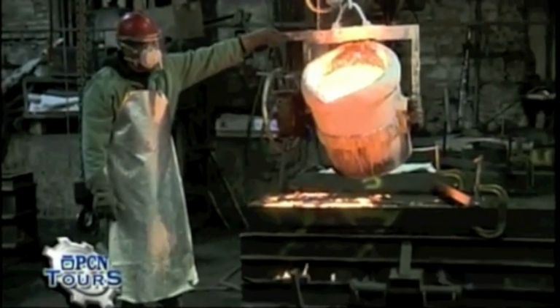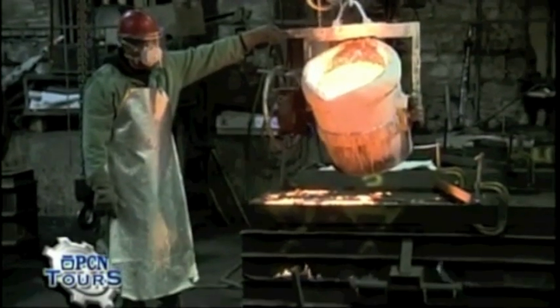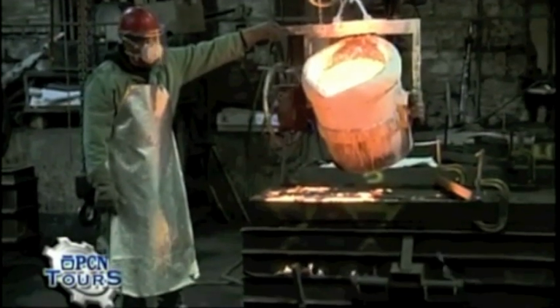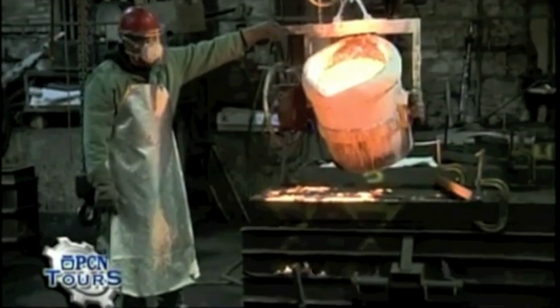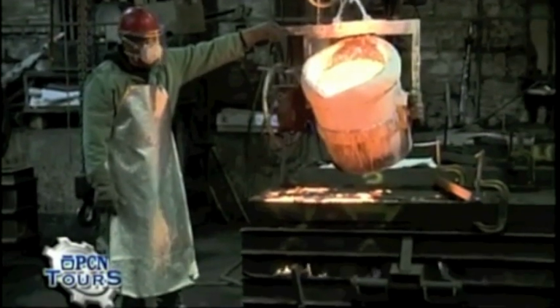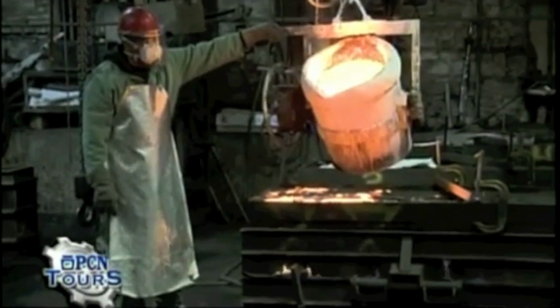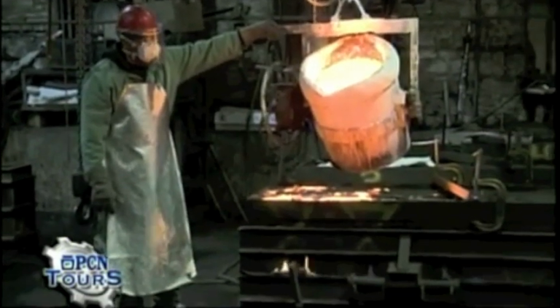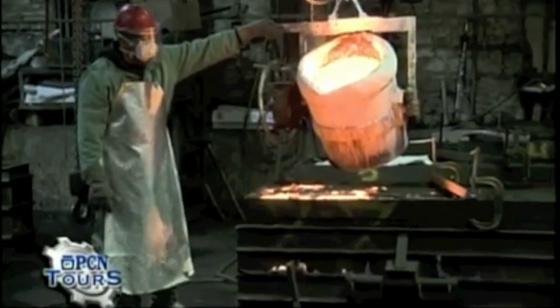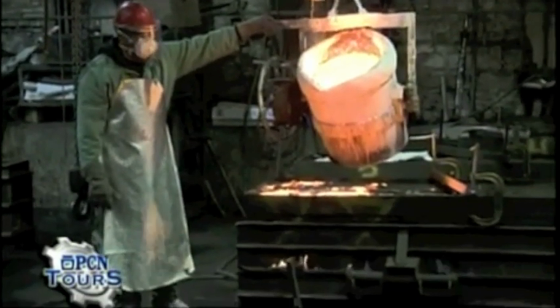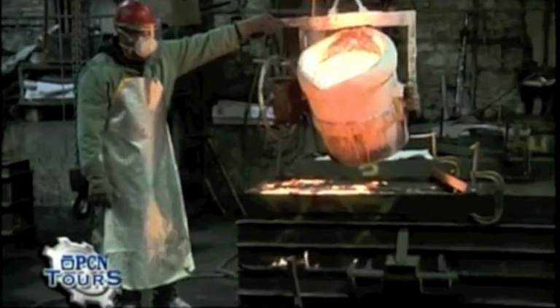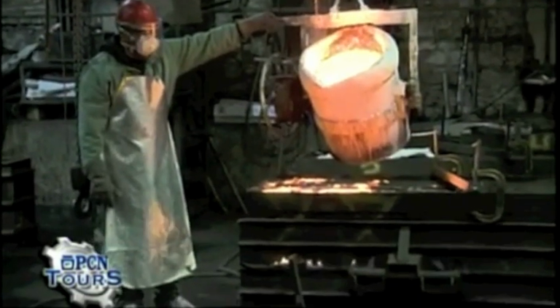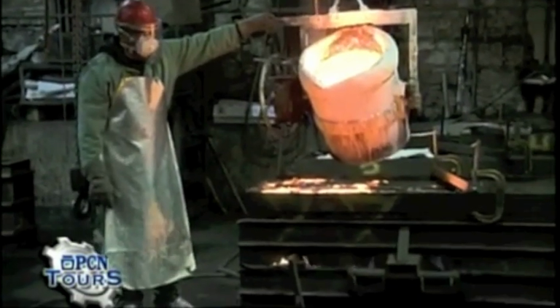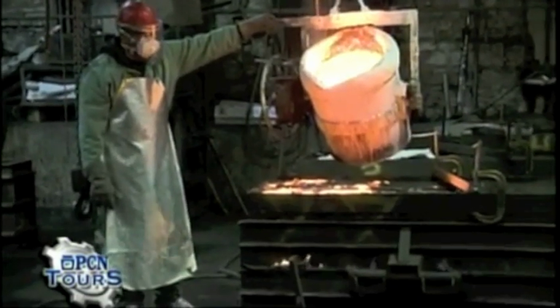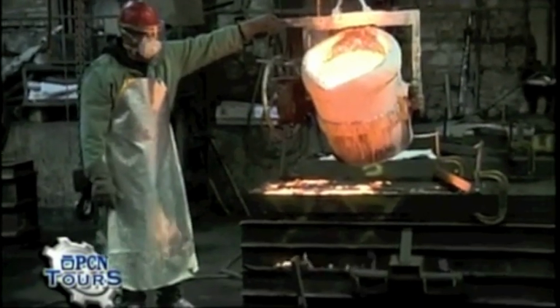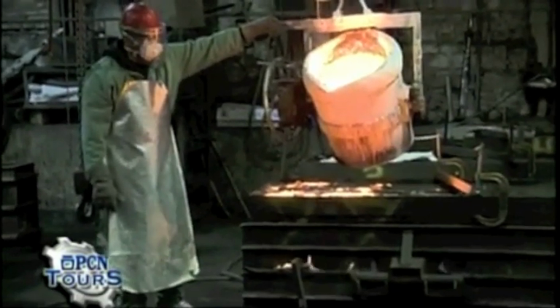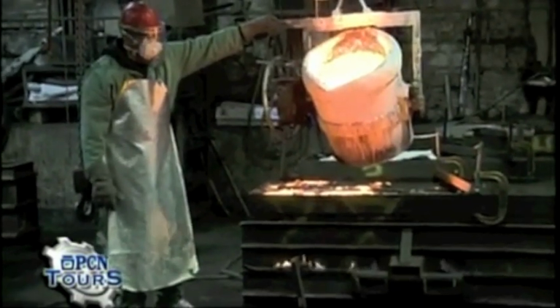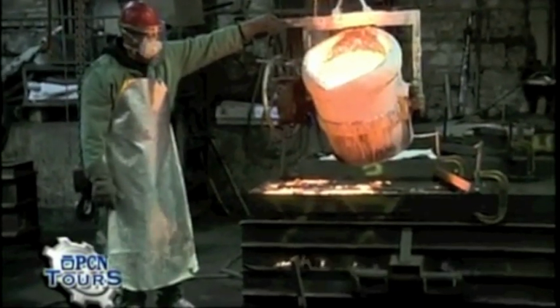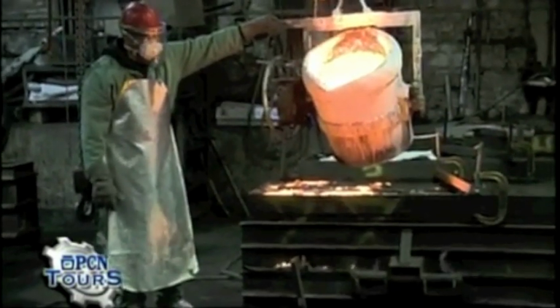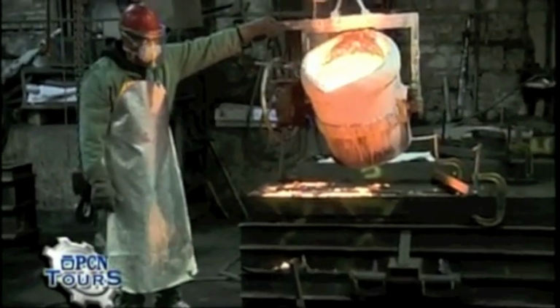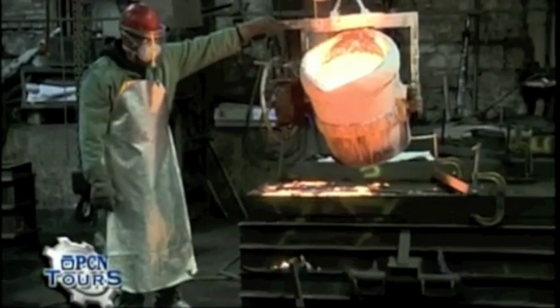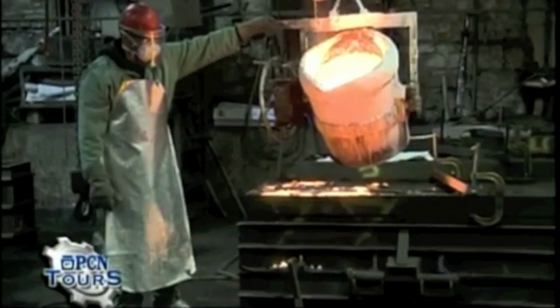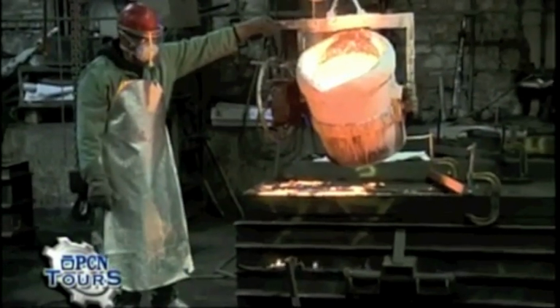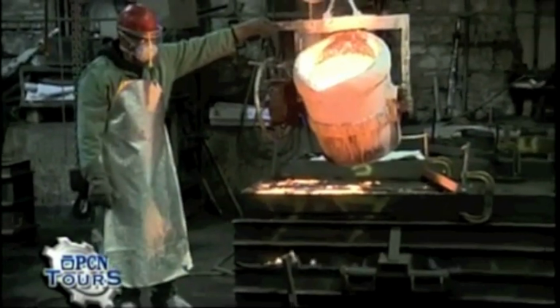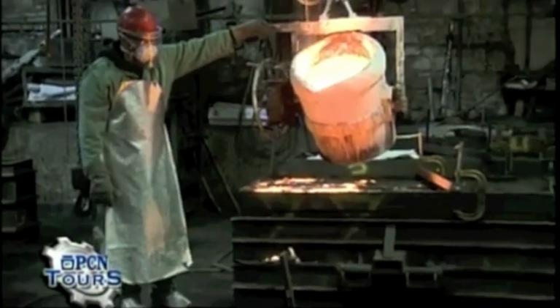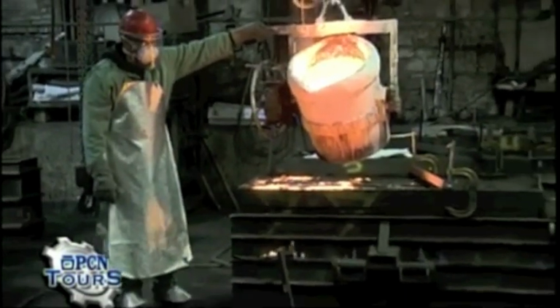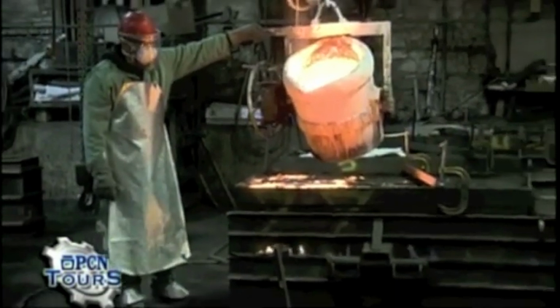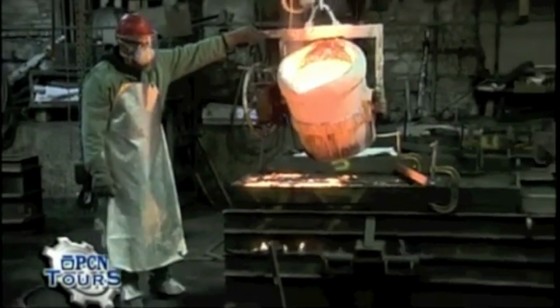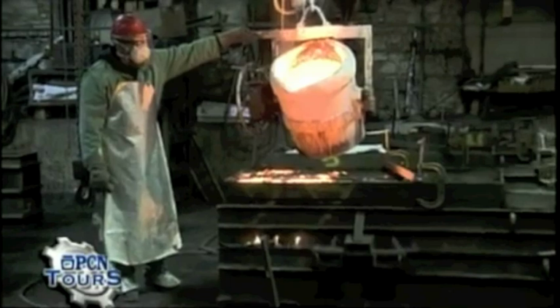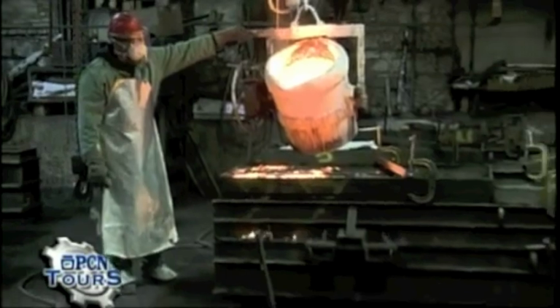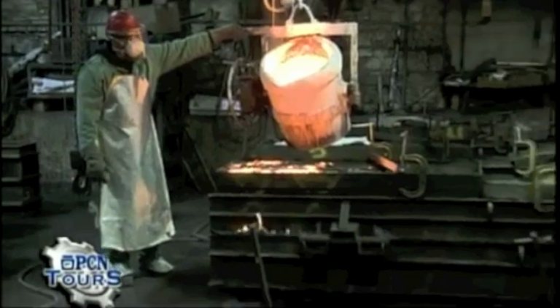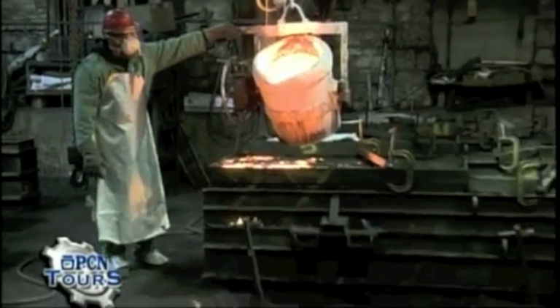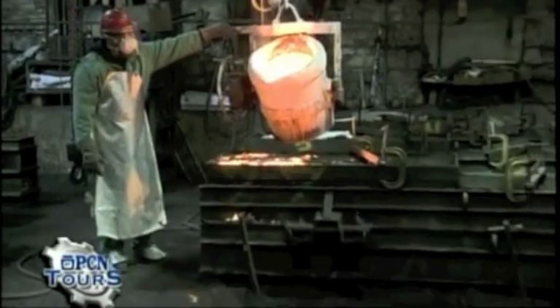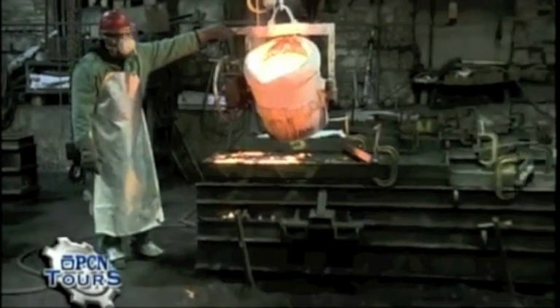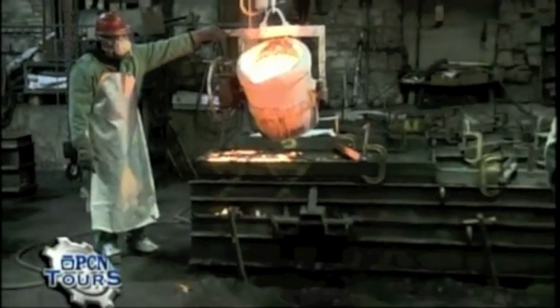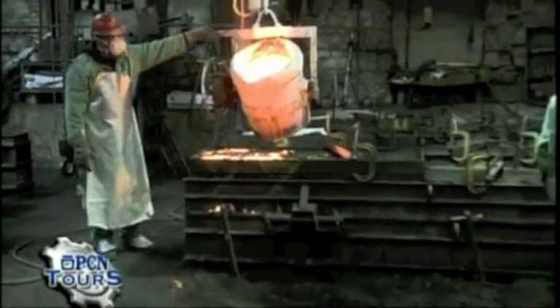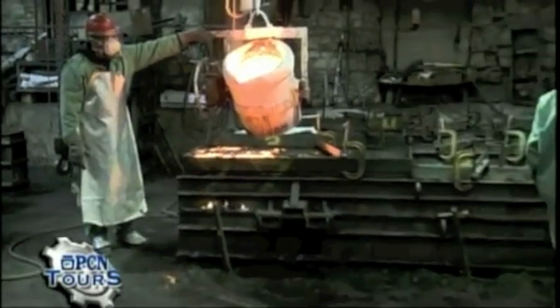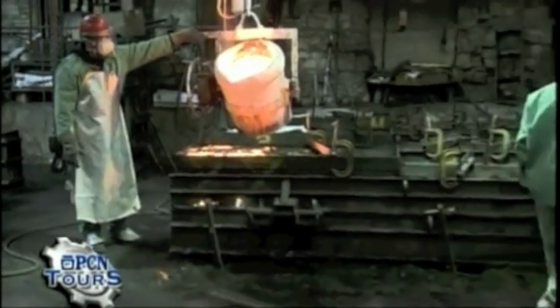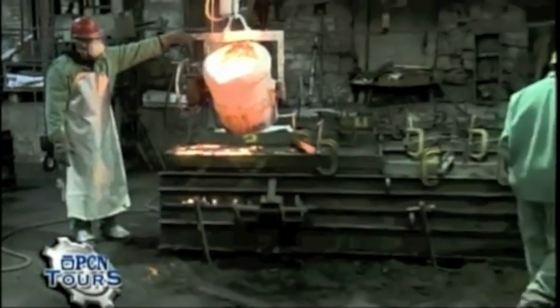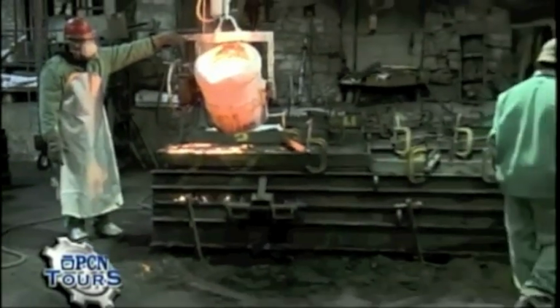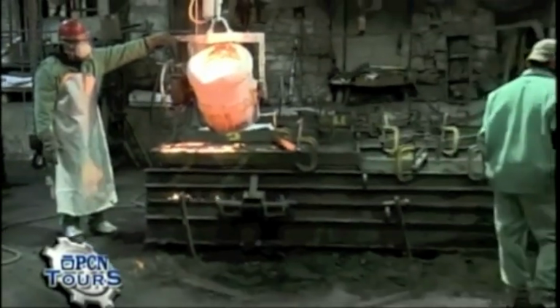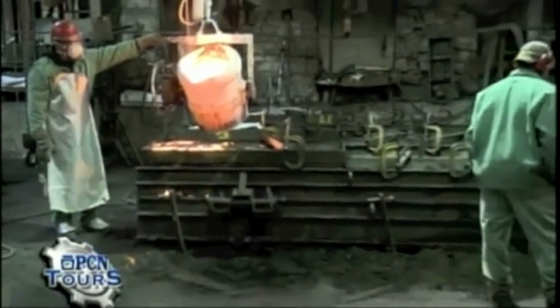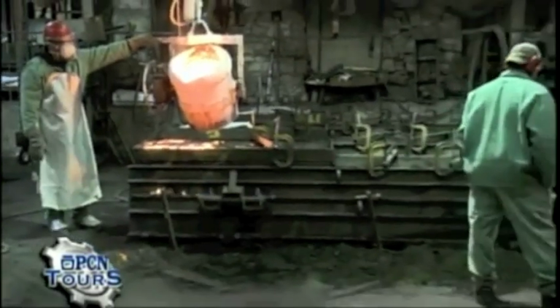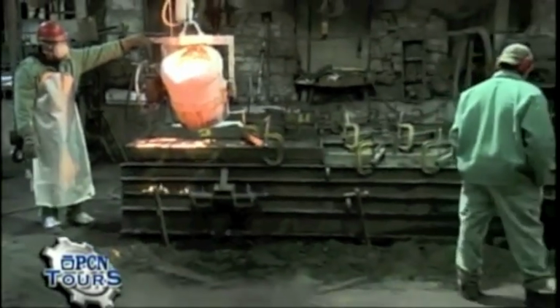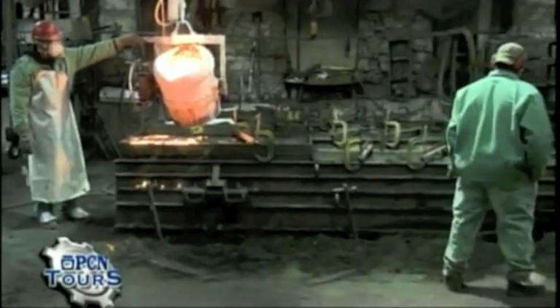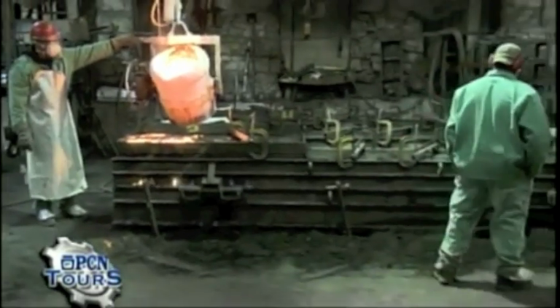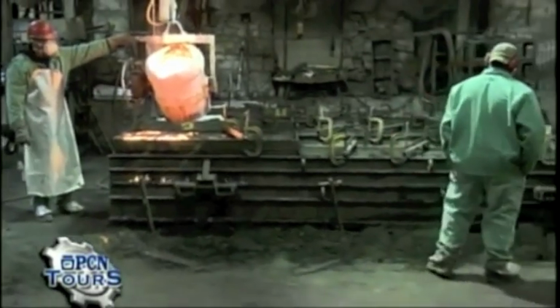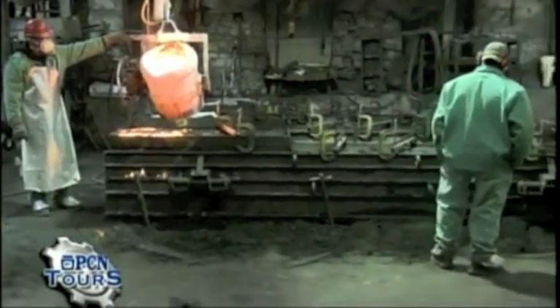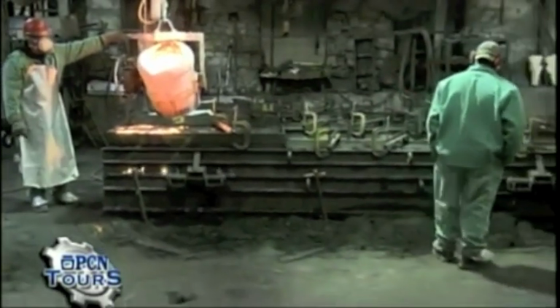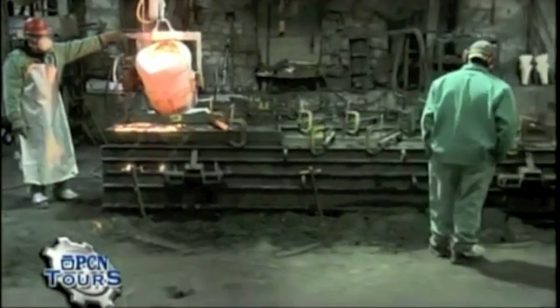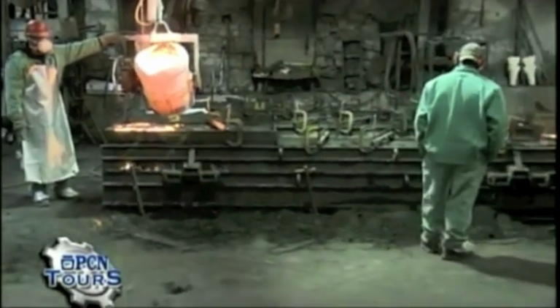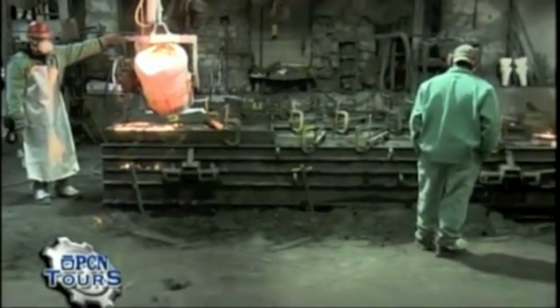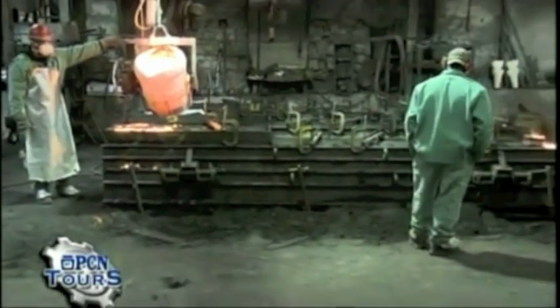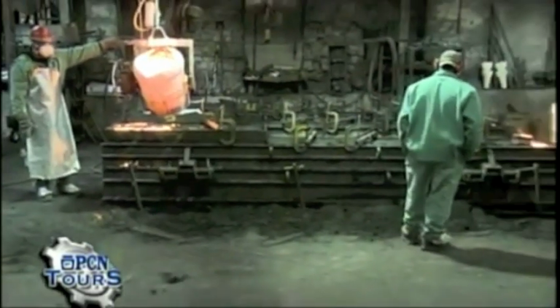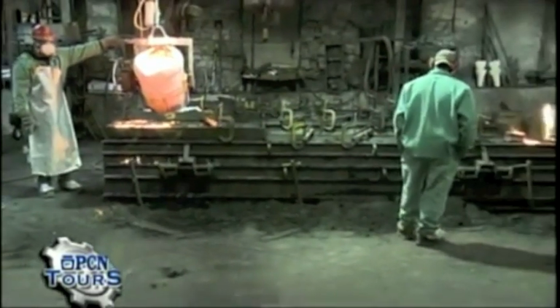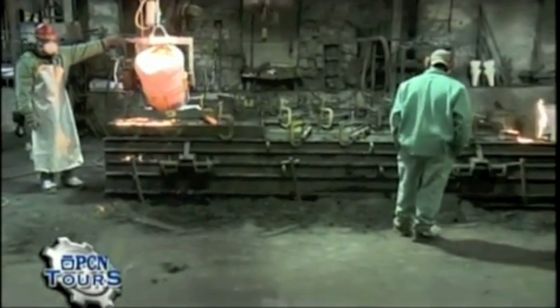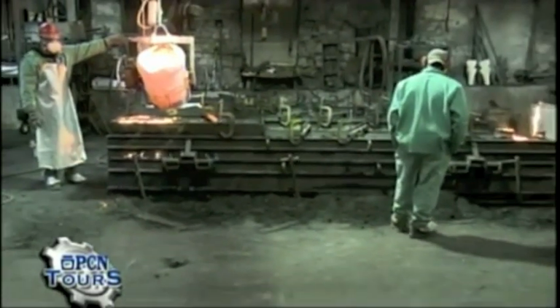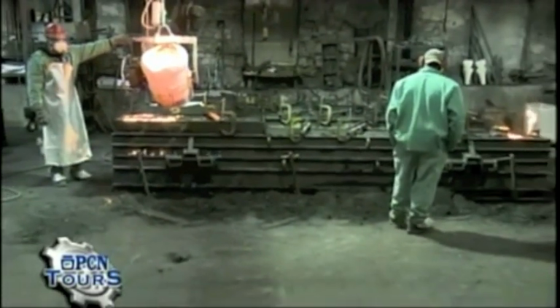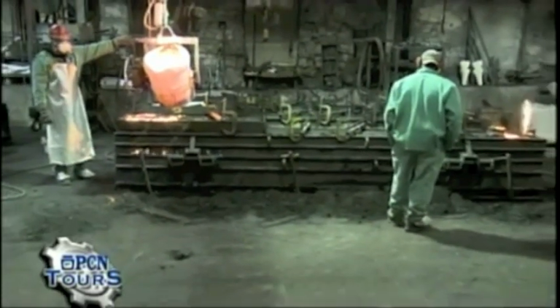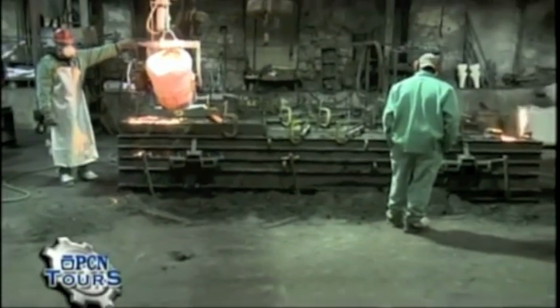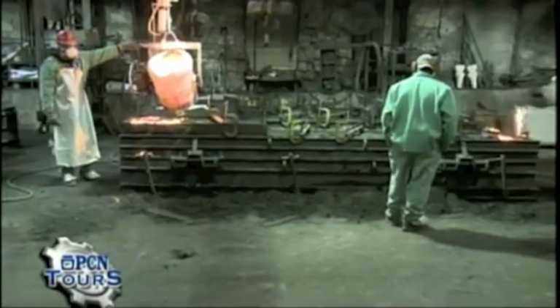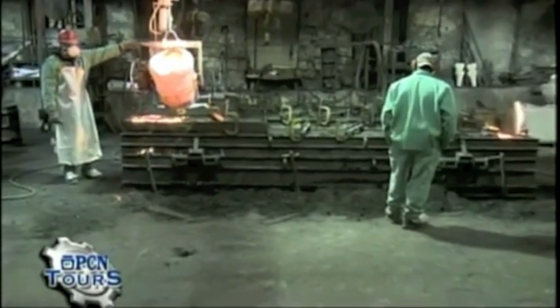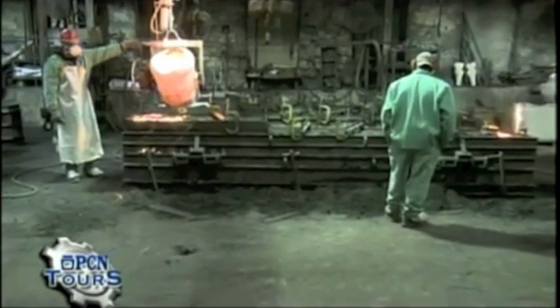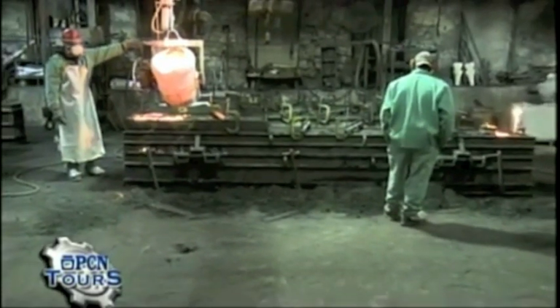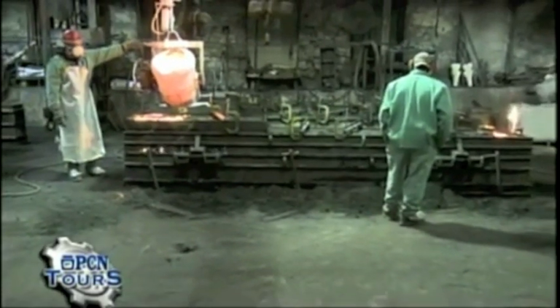Typically our product takes eight to ten weeks to manufacture from start to finish.